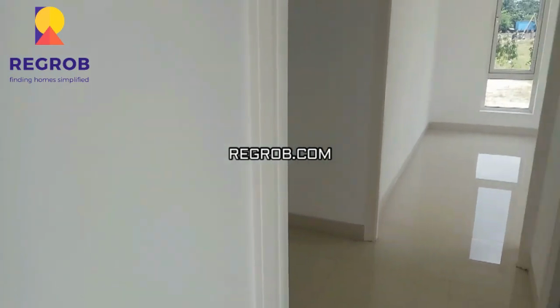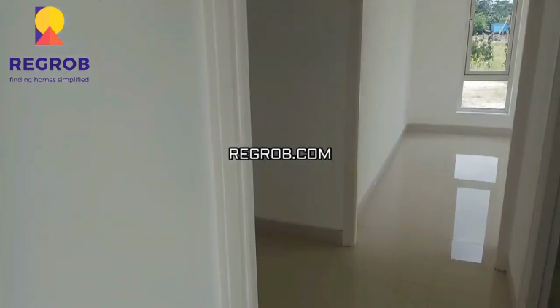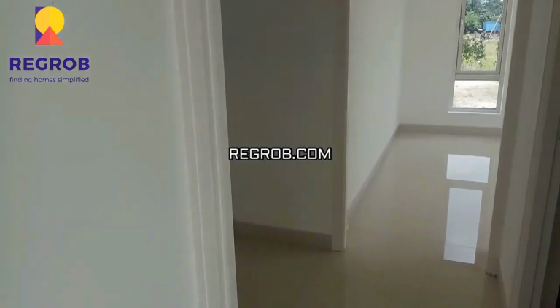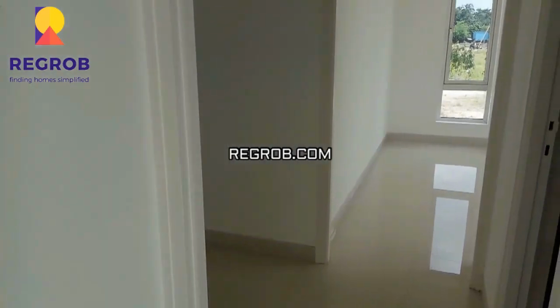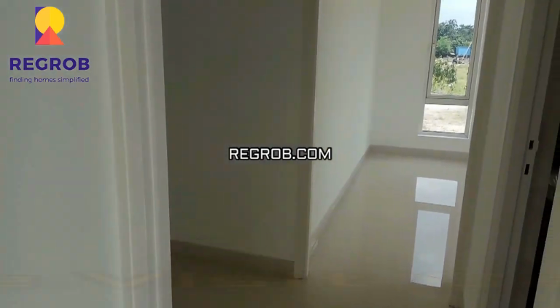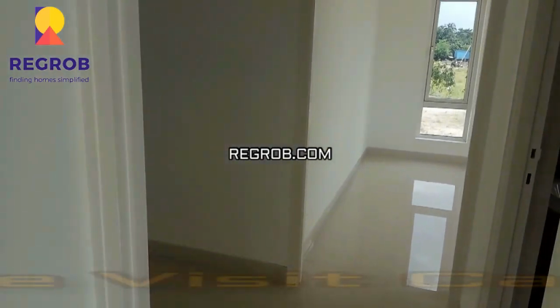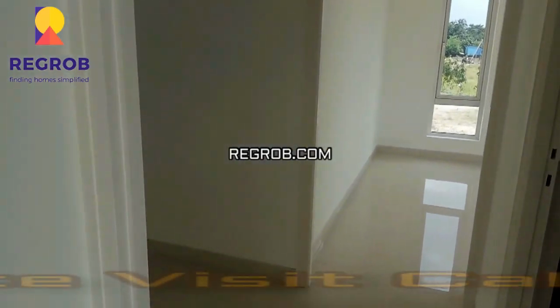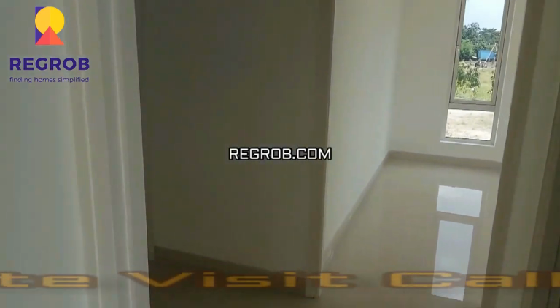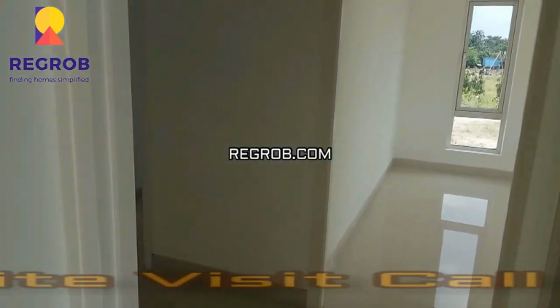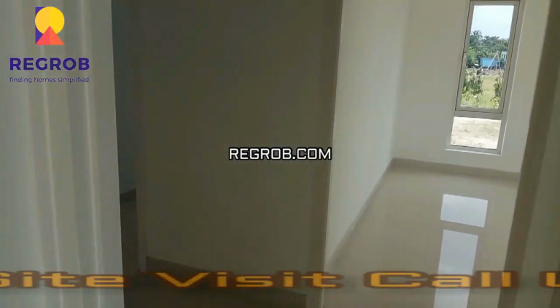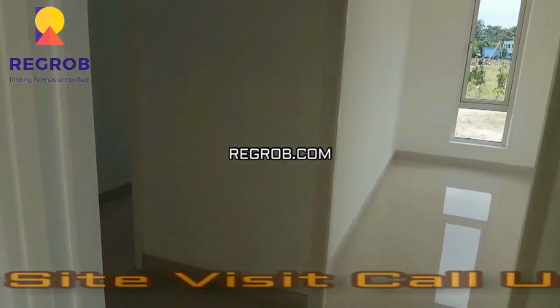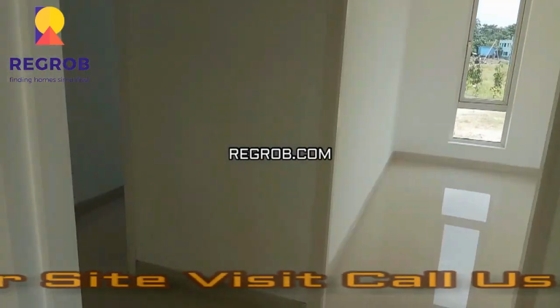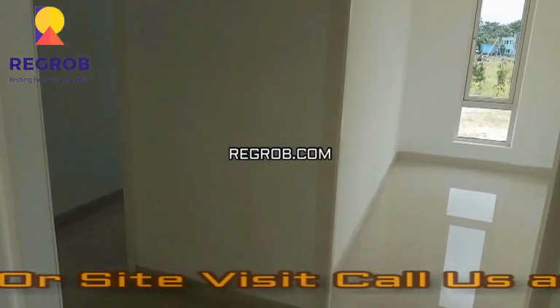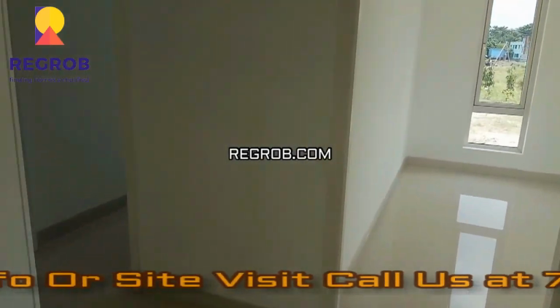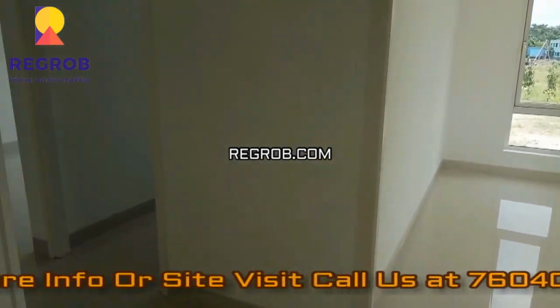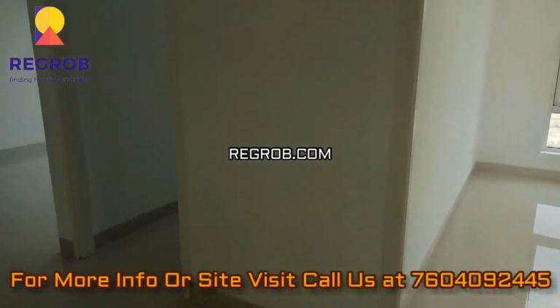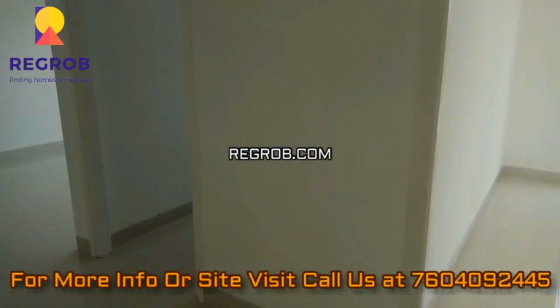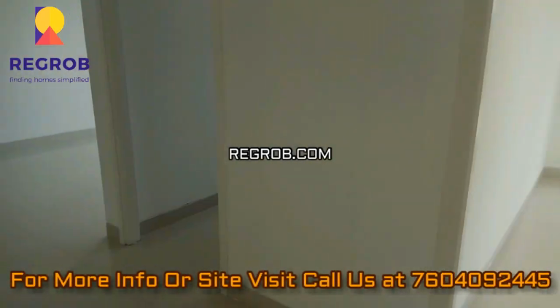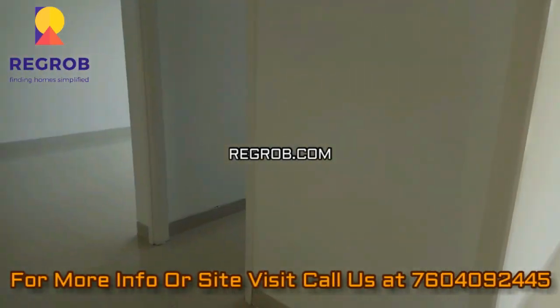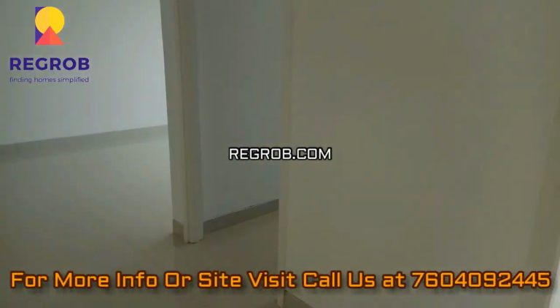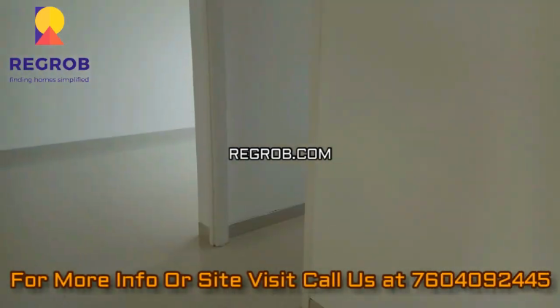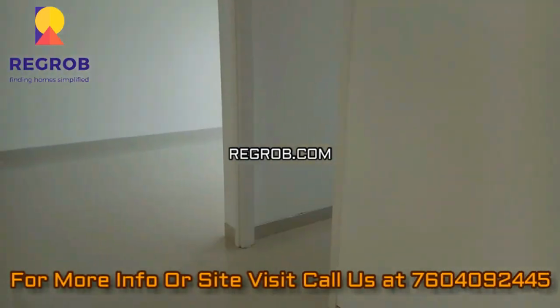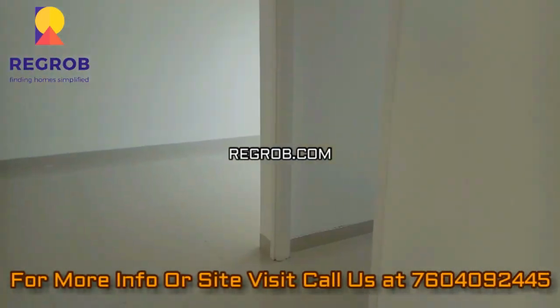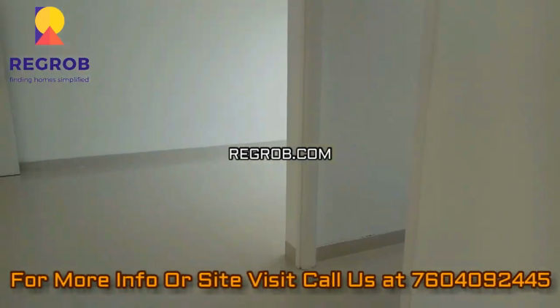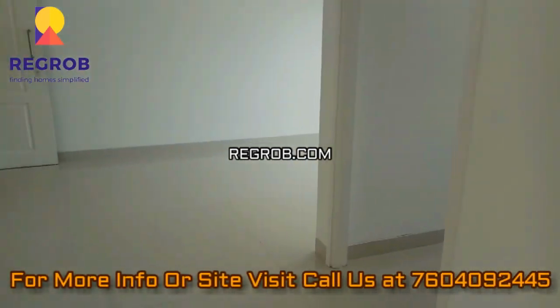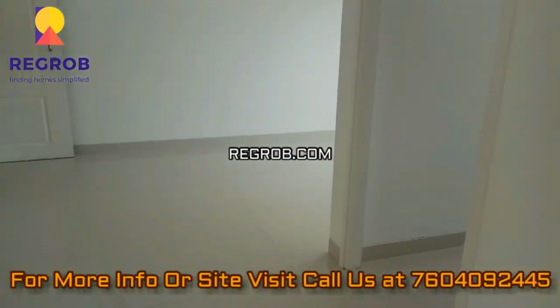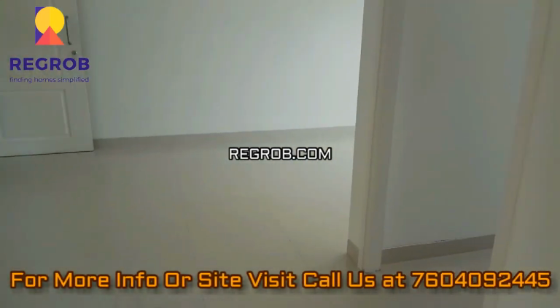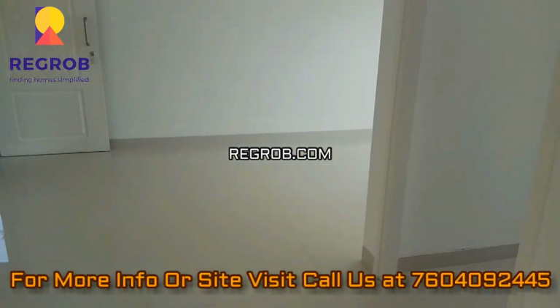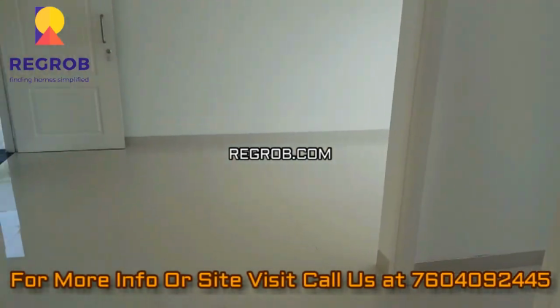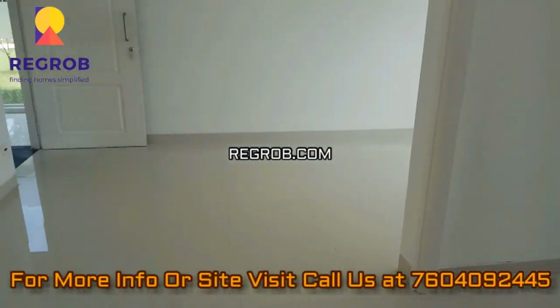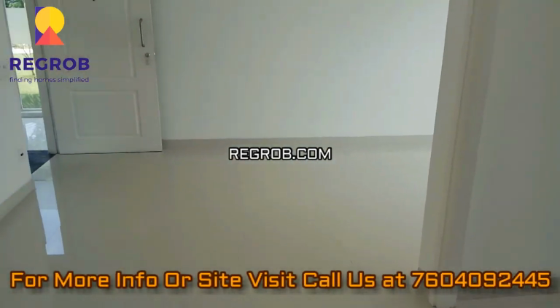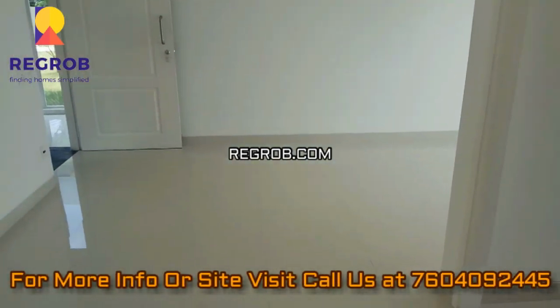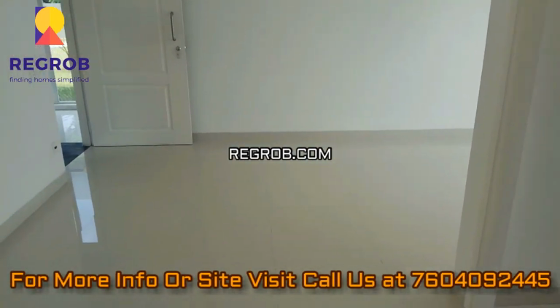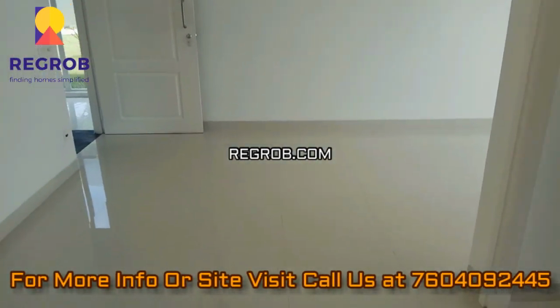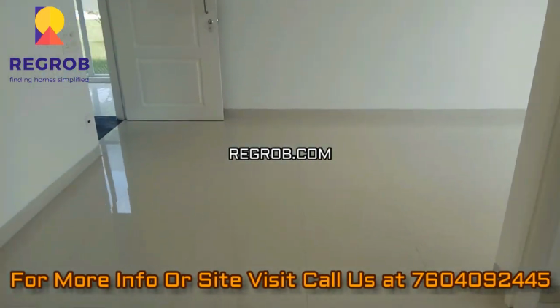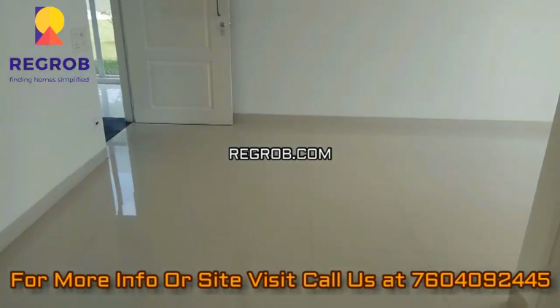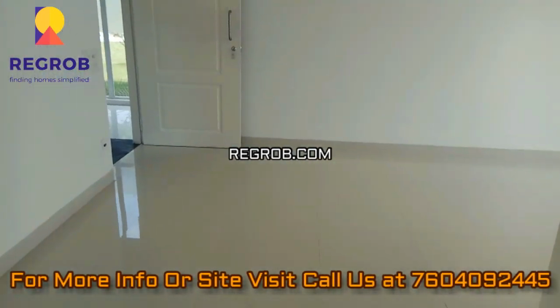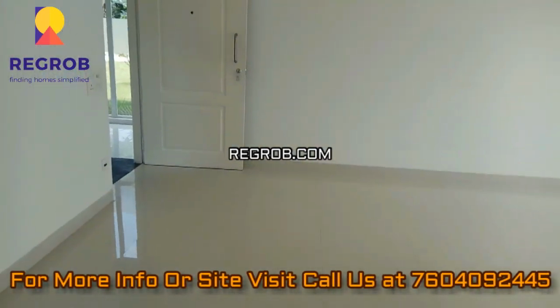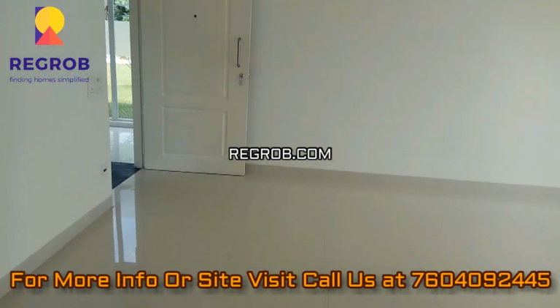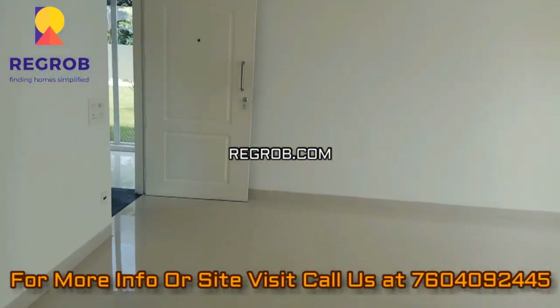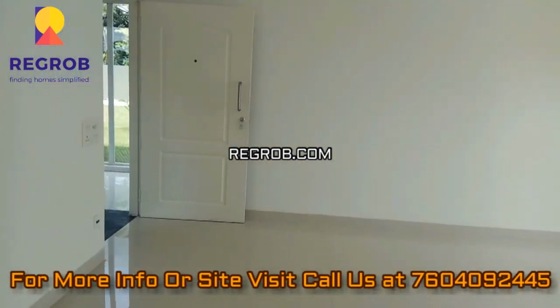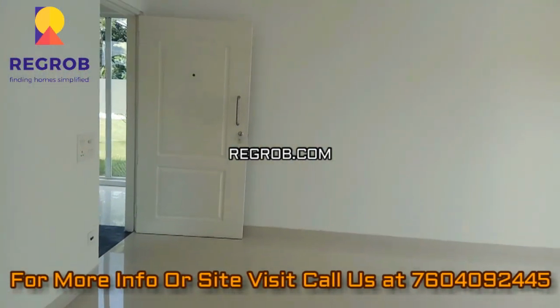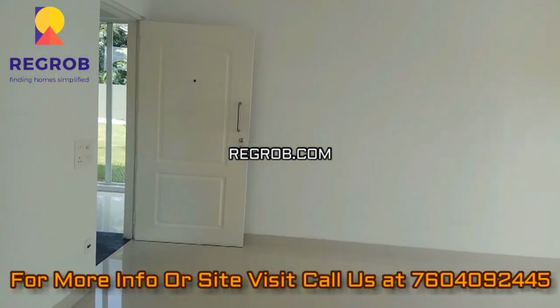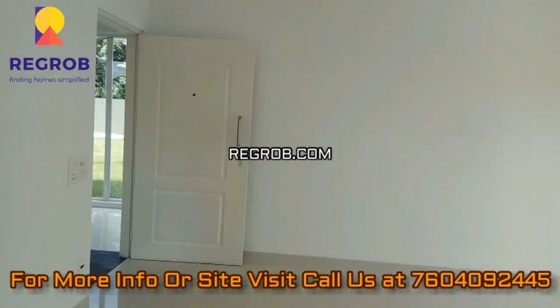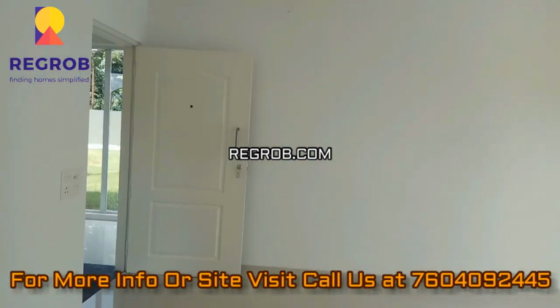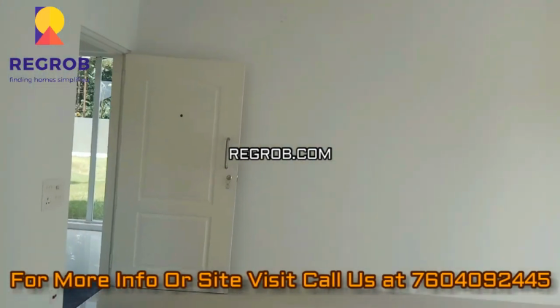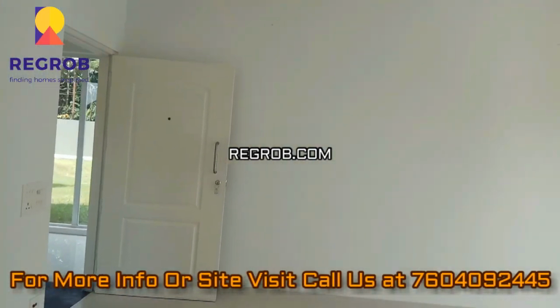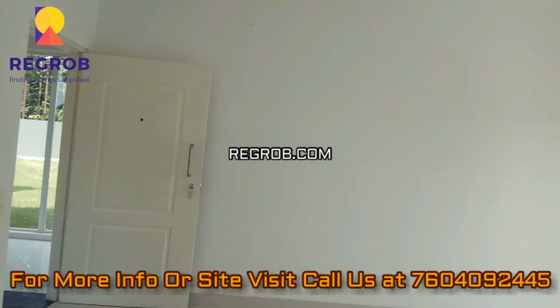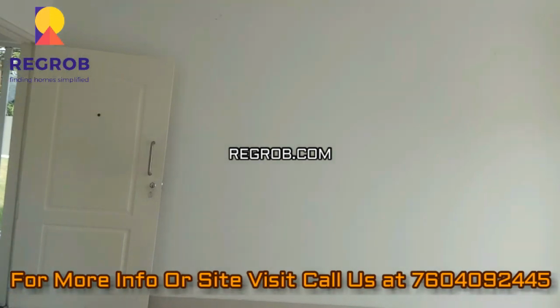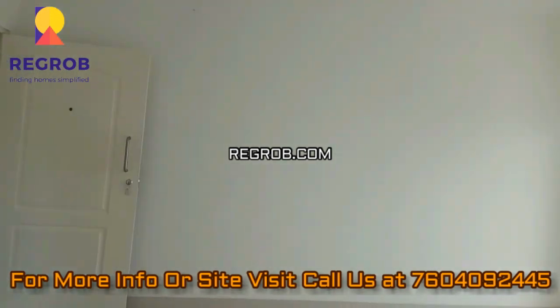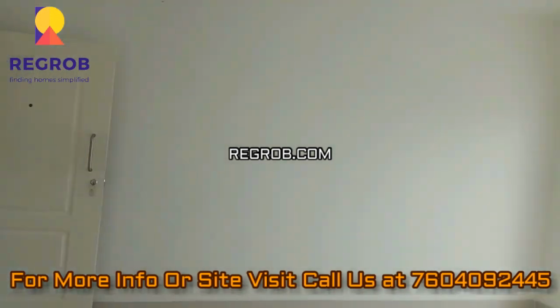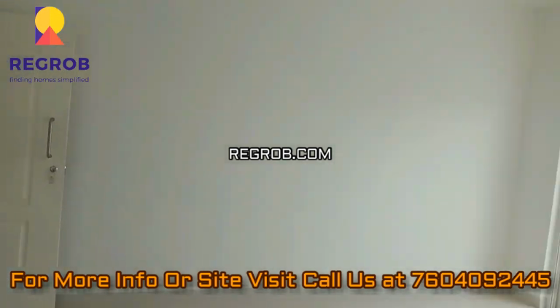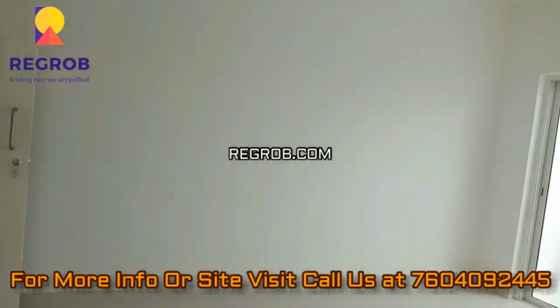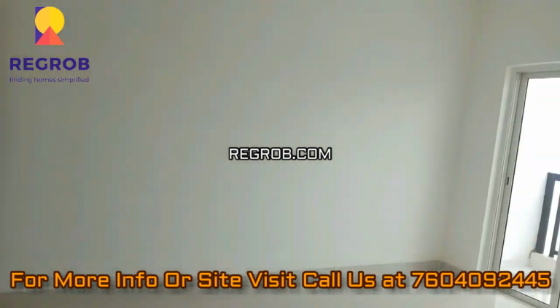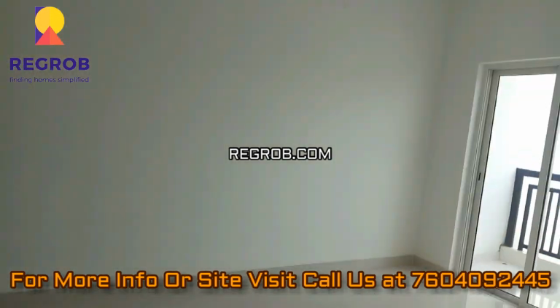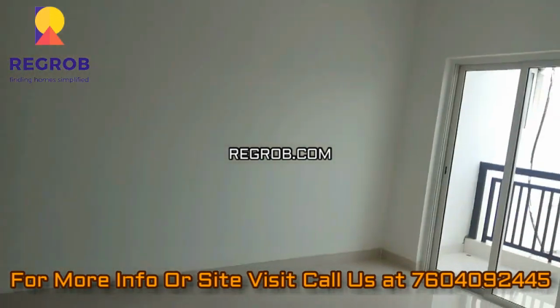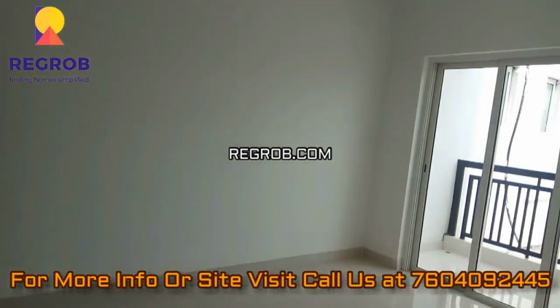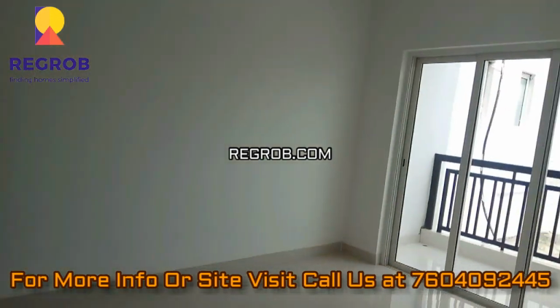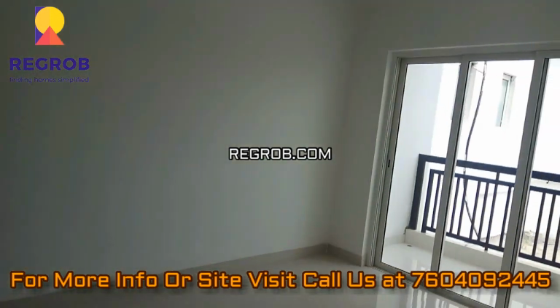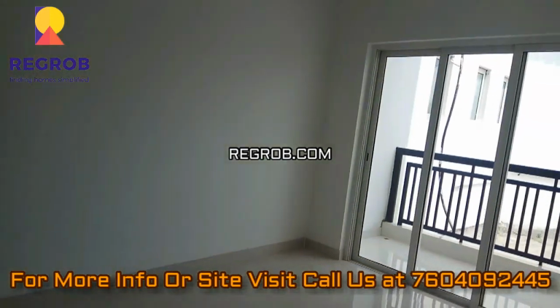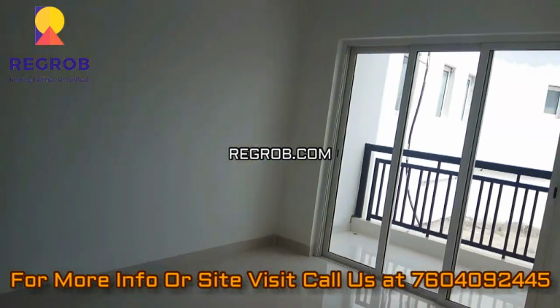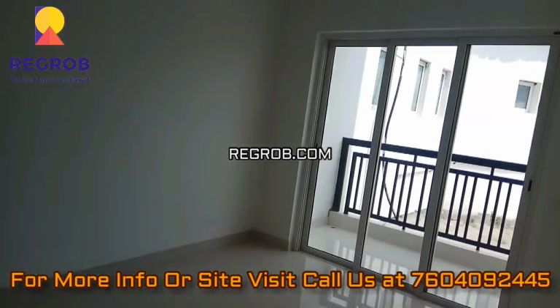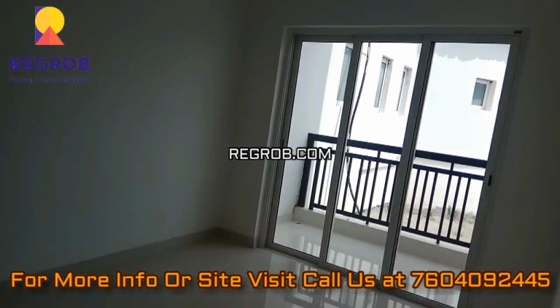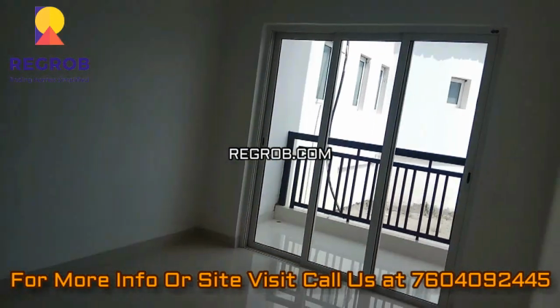This is the property as it is — it will be handed over to the client during possession.